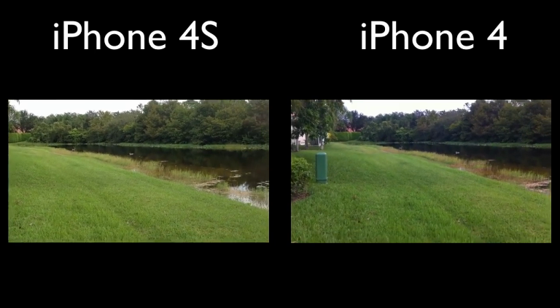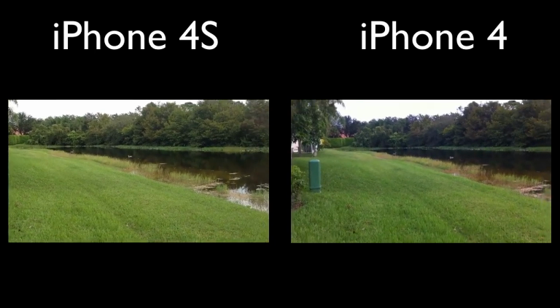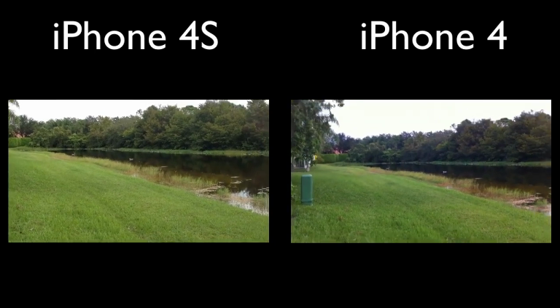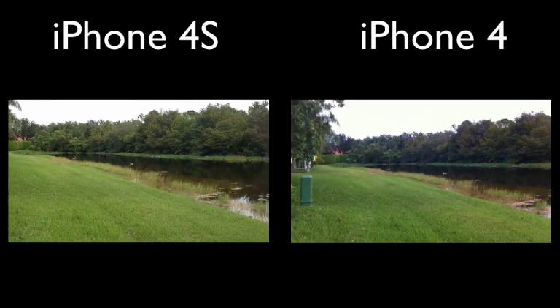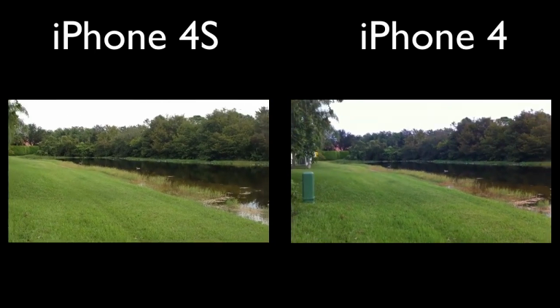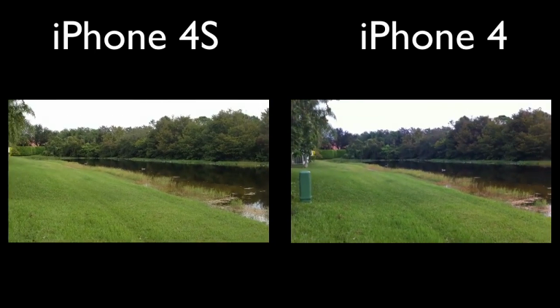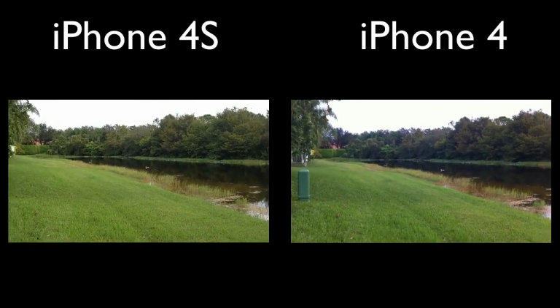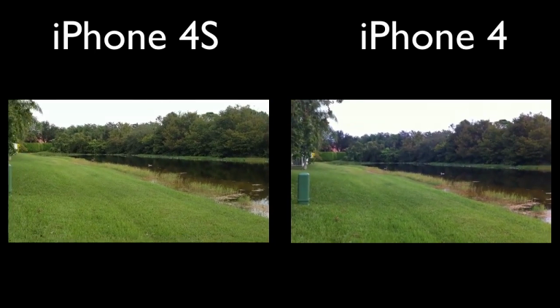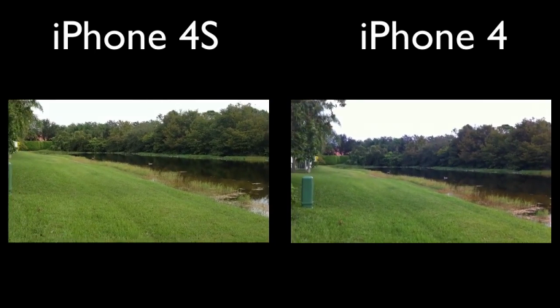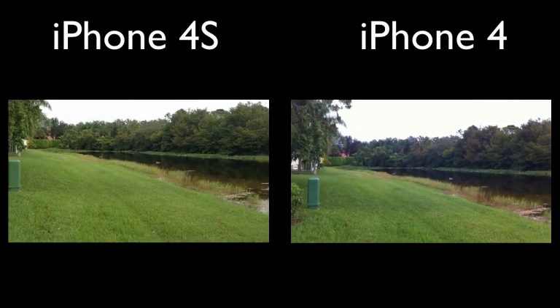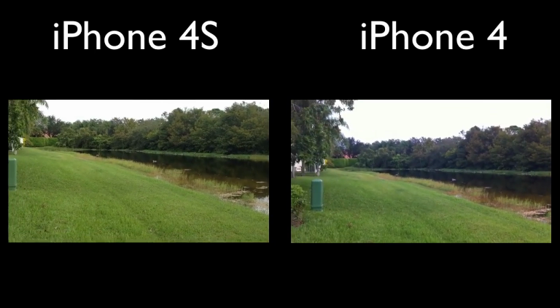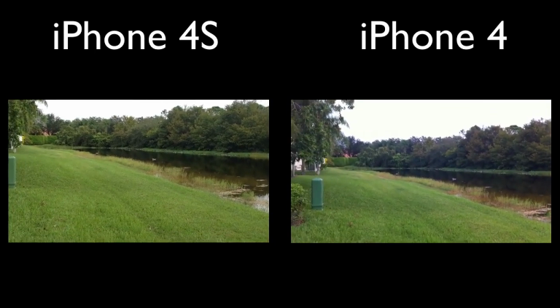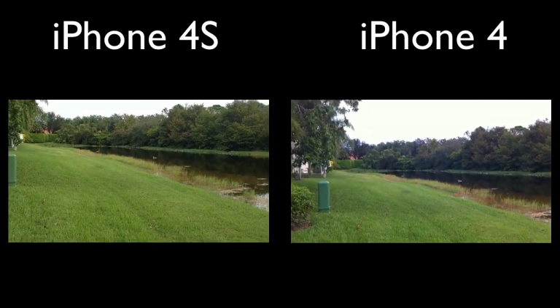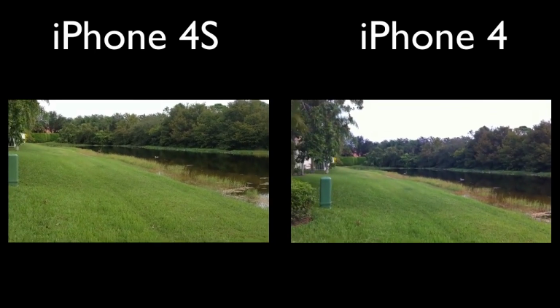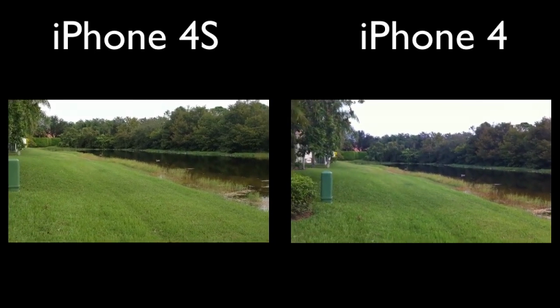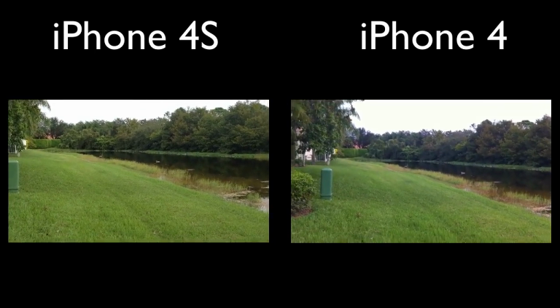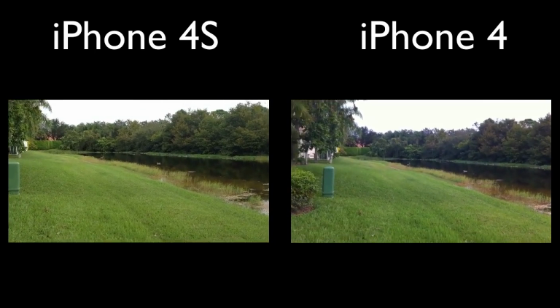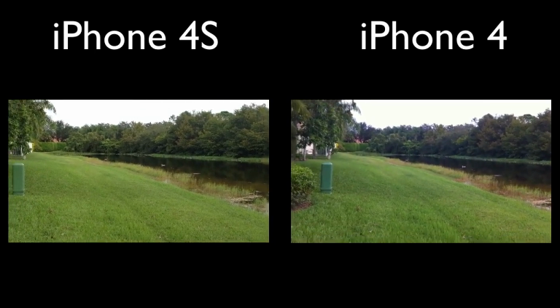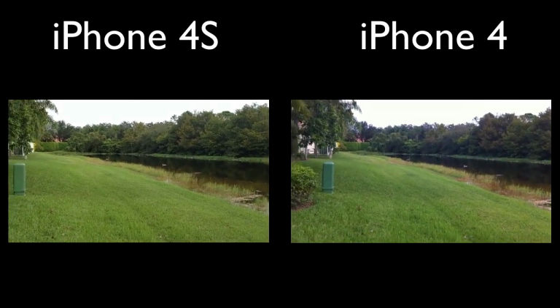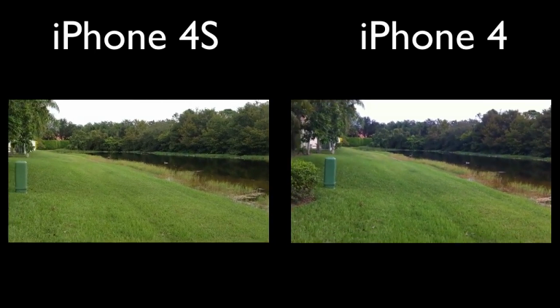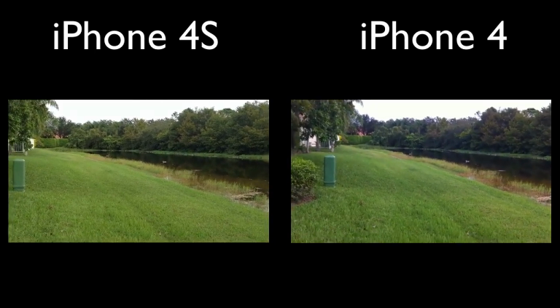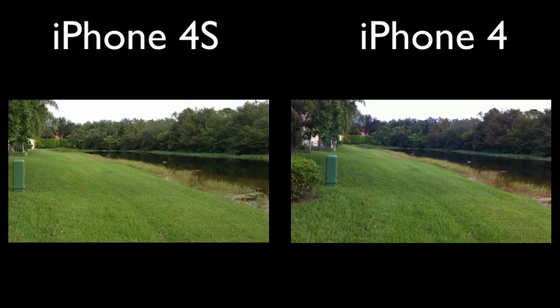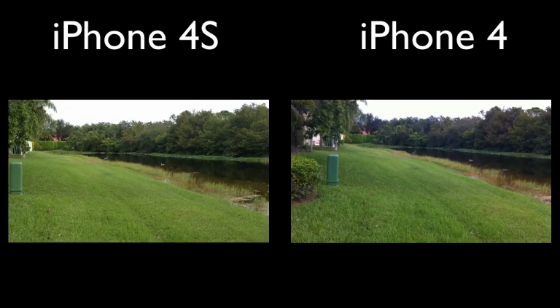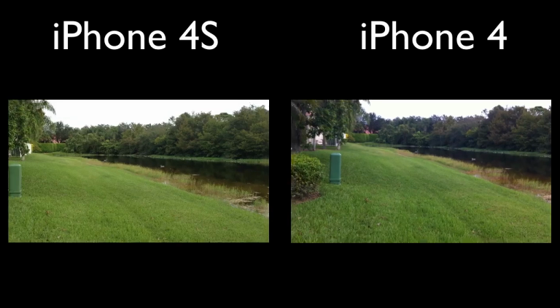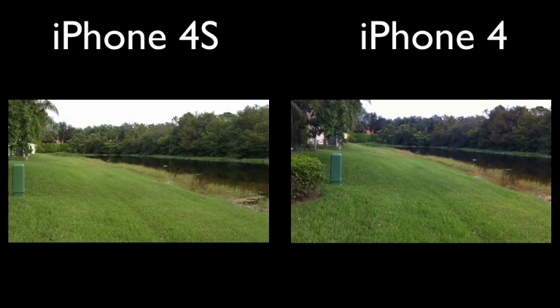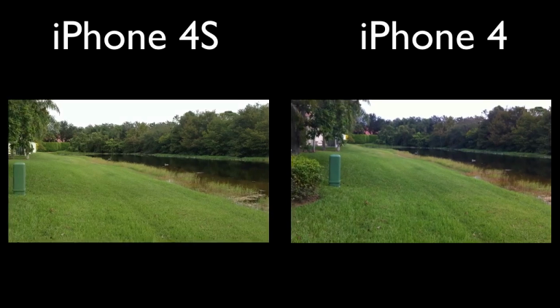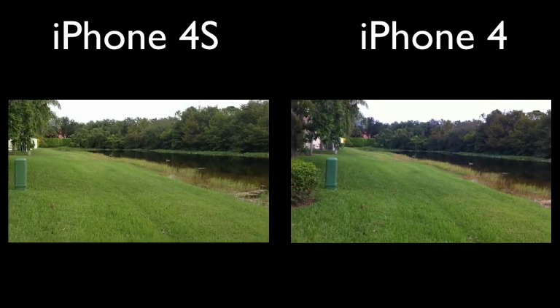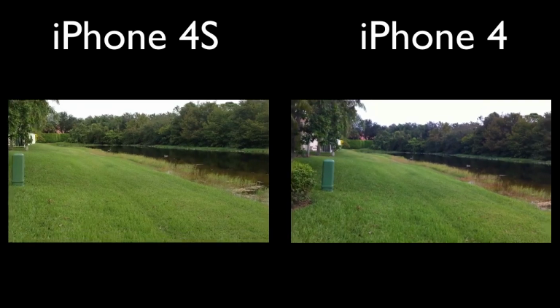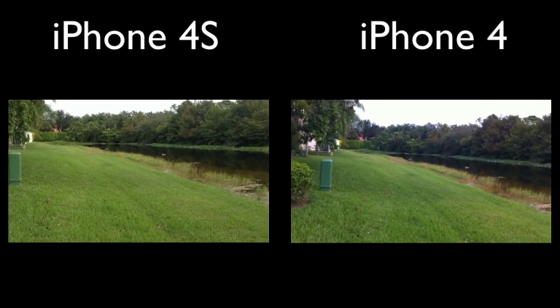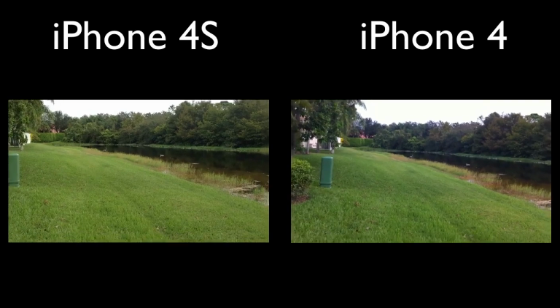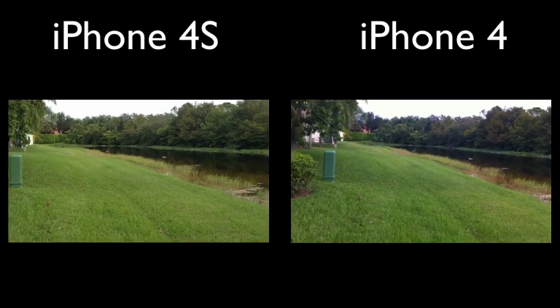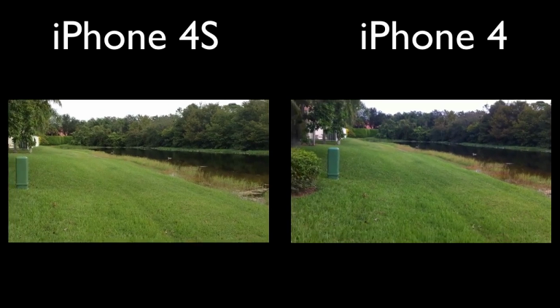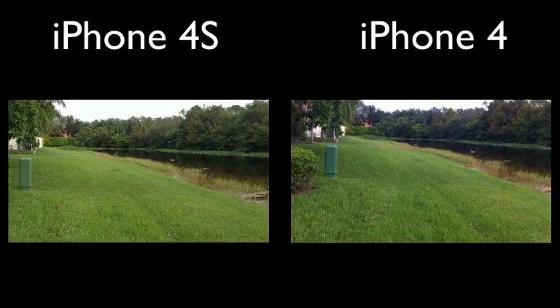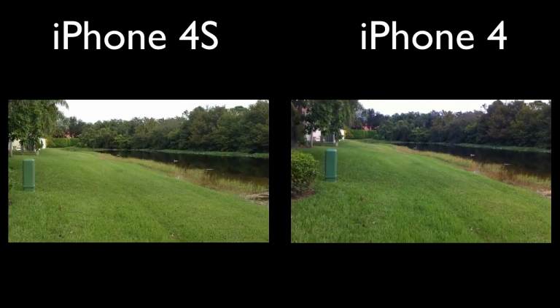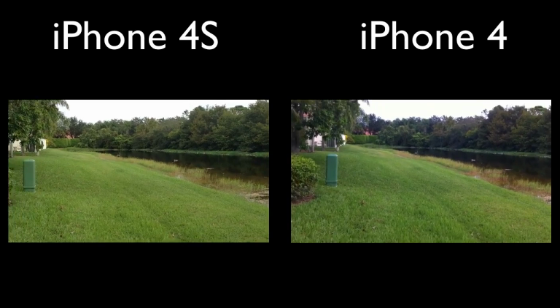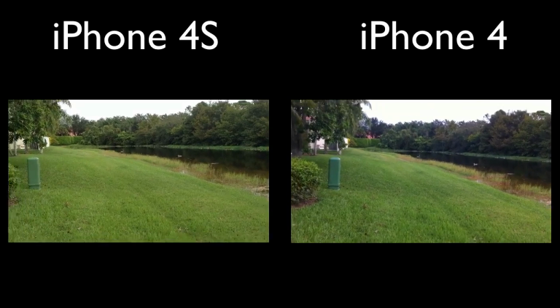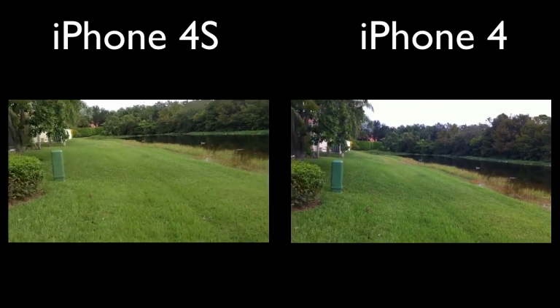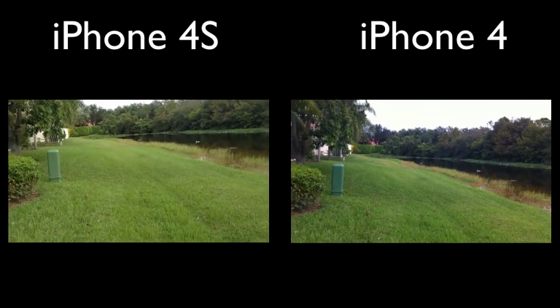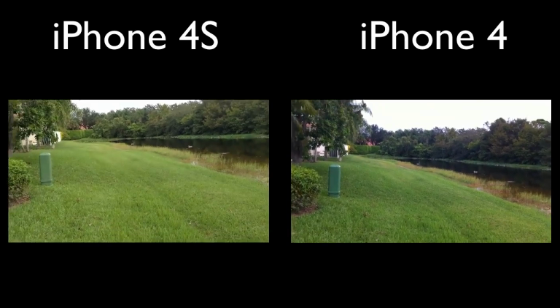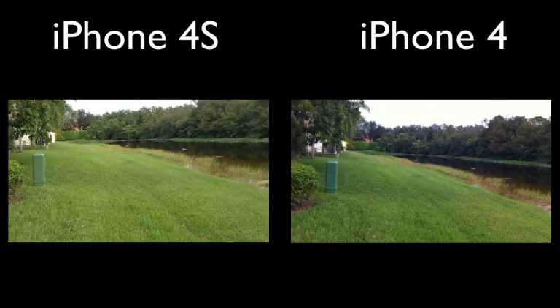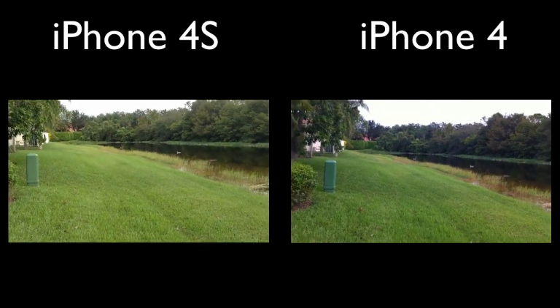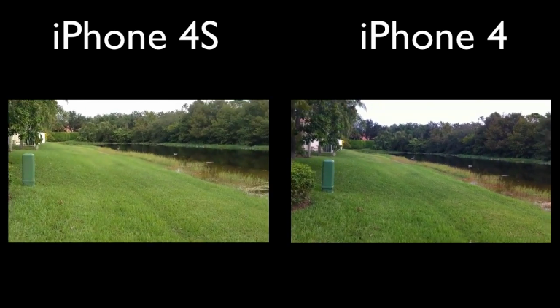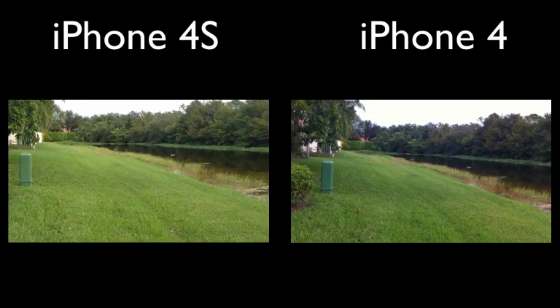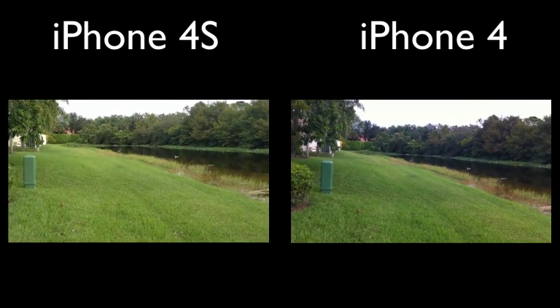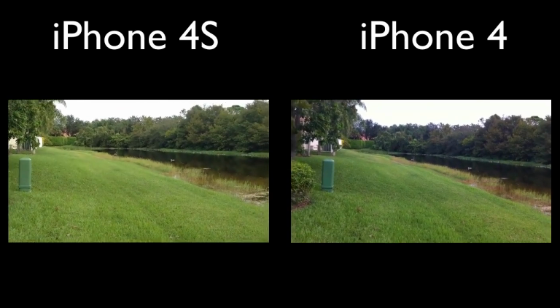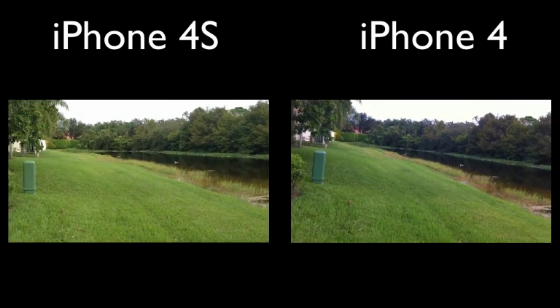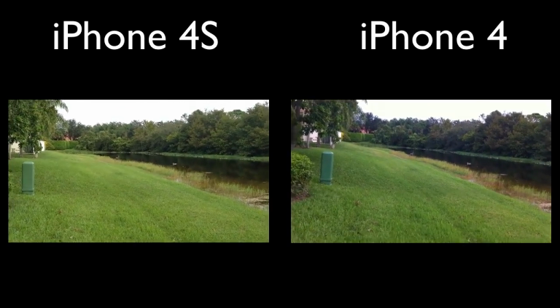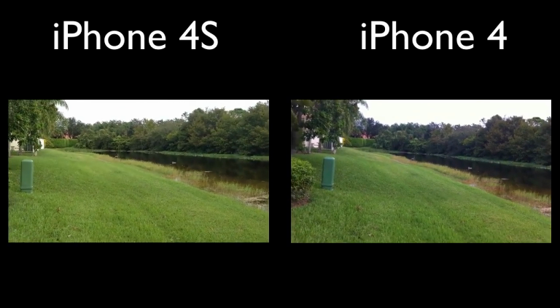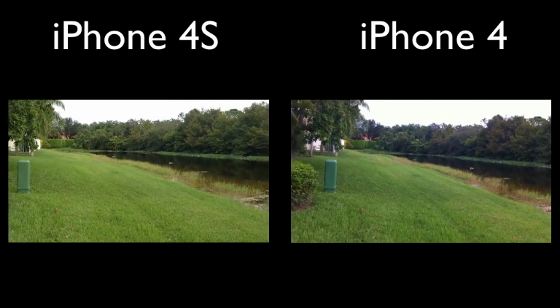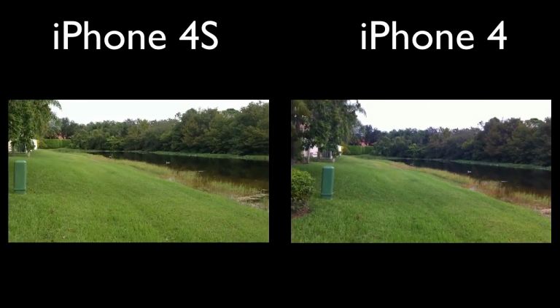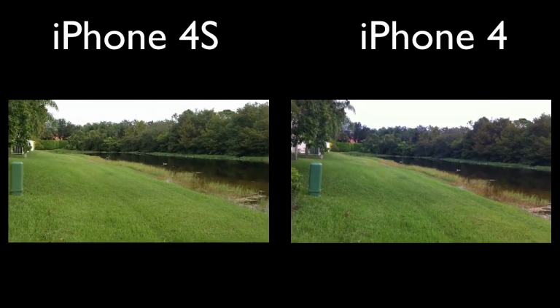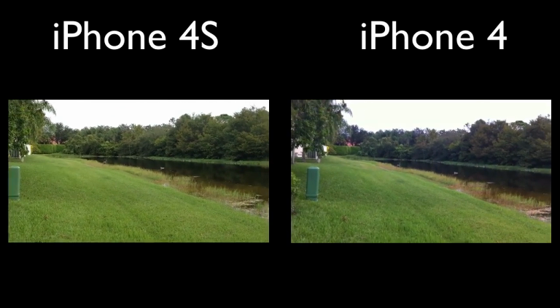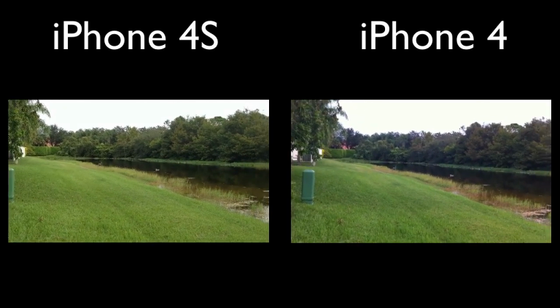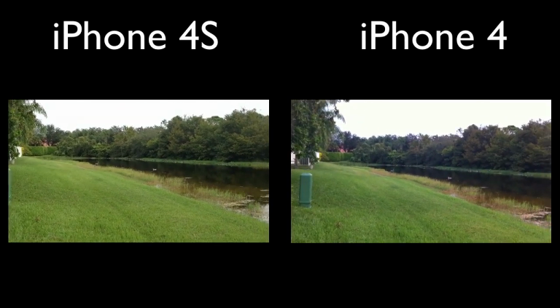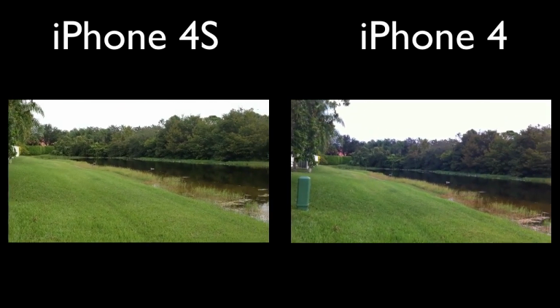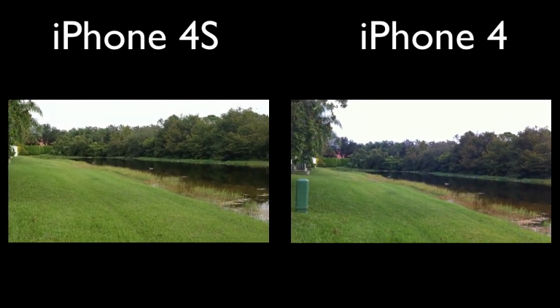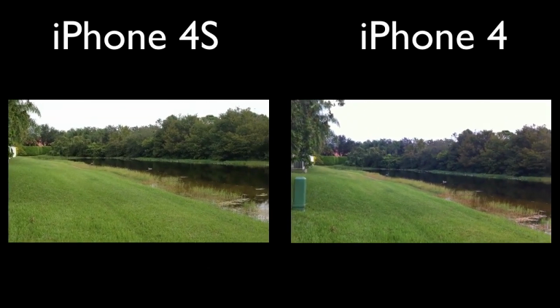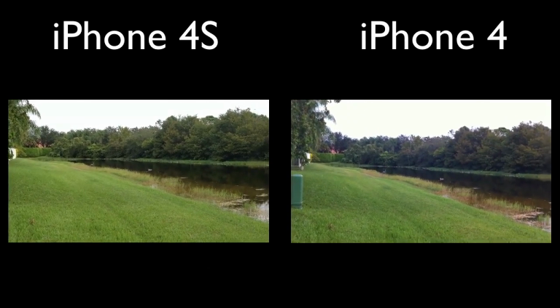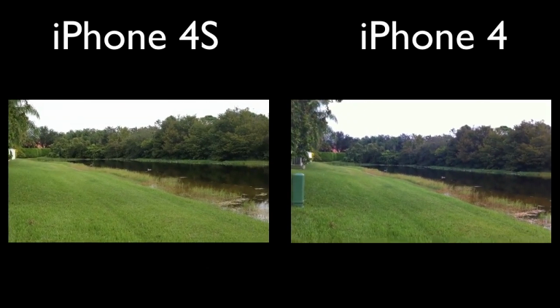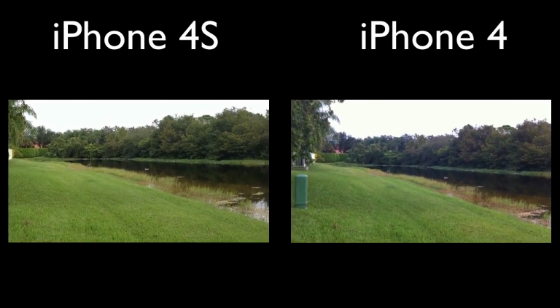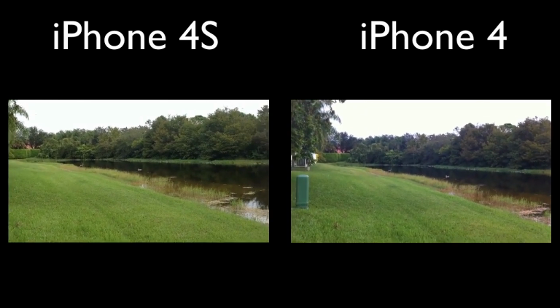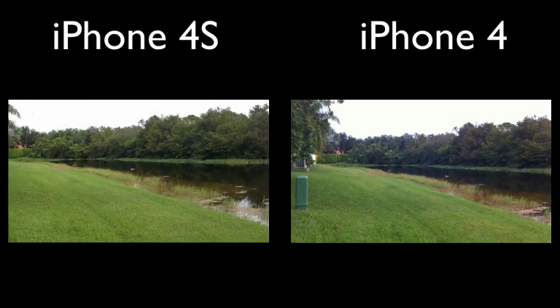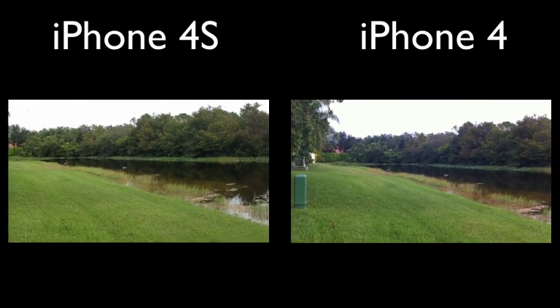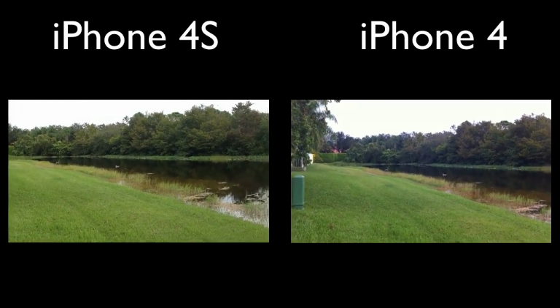You guys are first off hearing the audio quality from the 4S, and I'll switch in about 30 seconds to the audio quality on the 4.